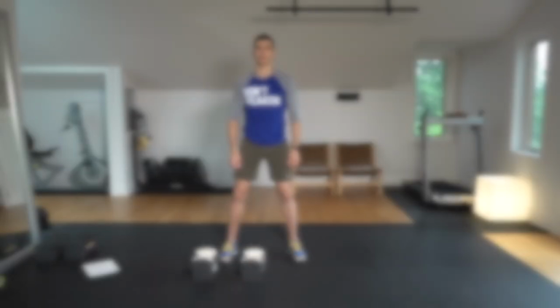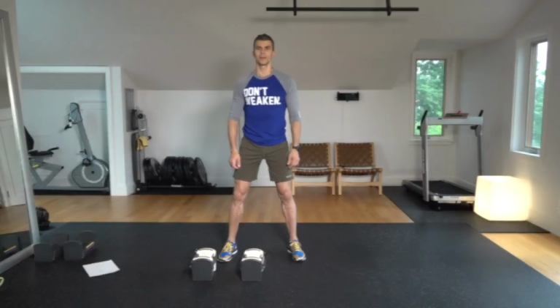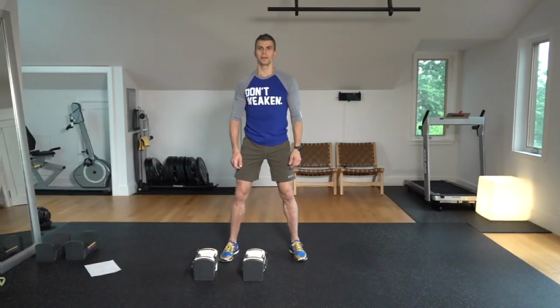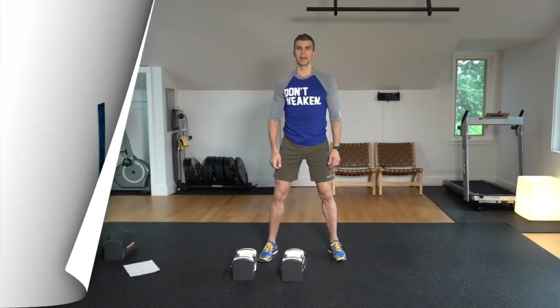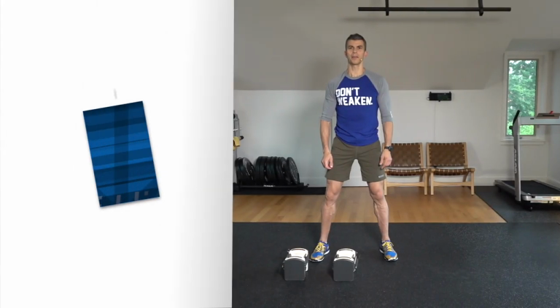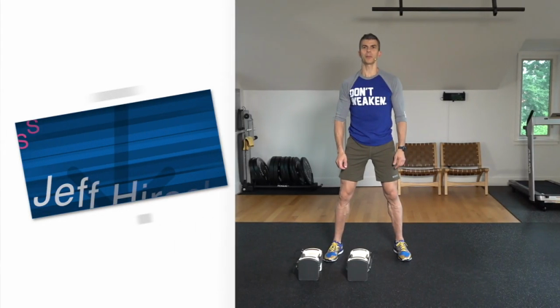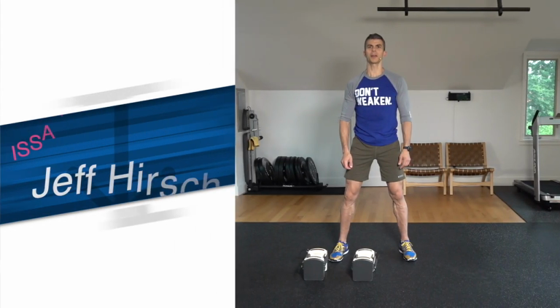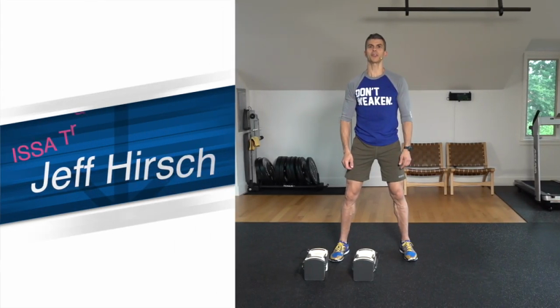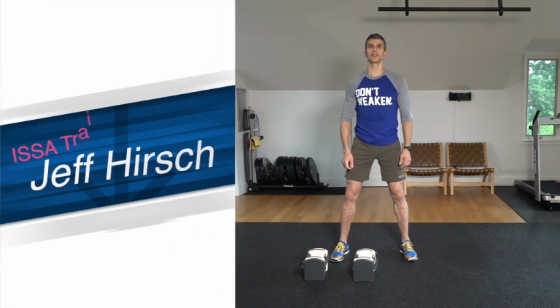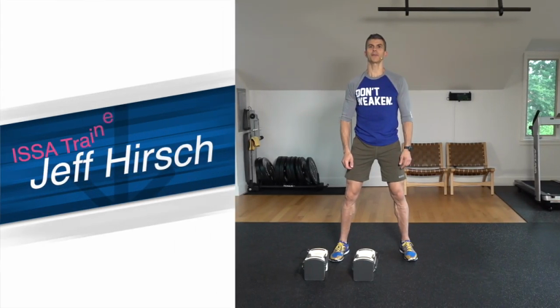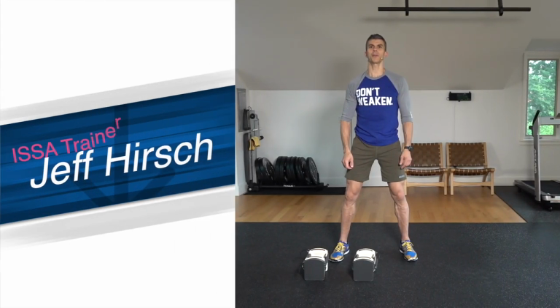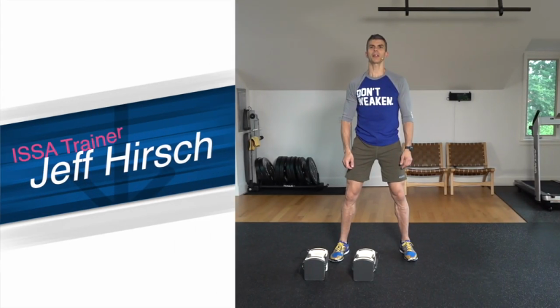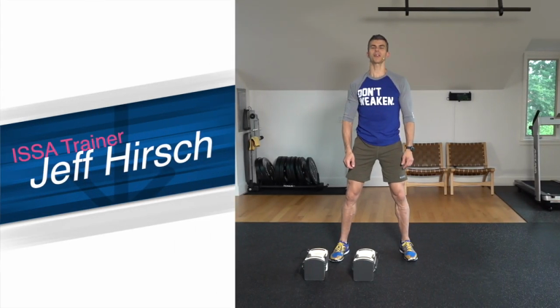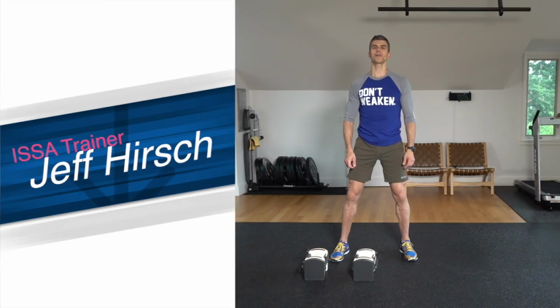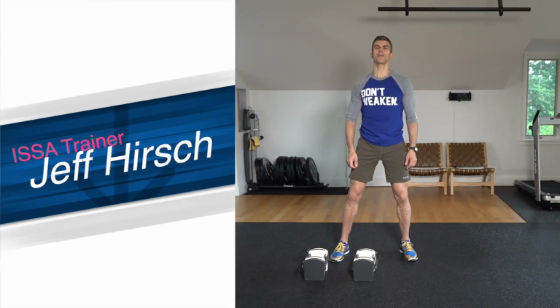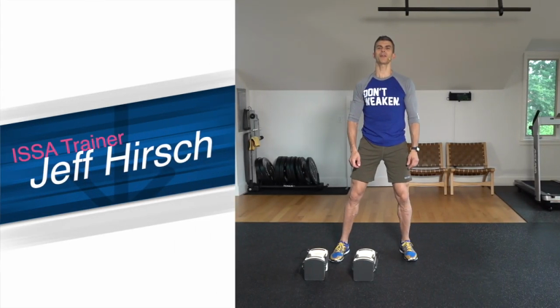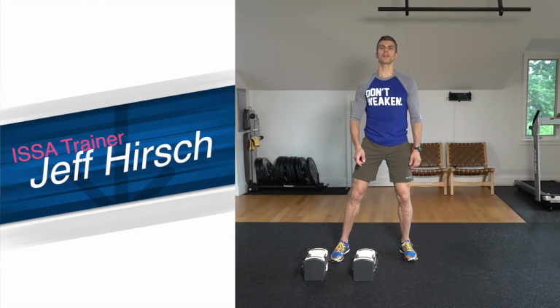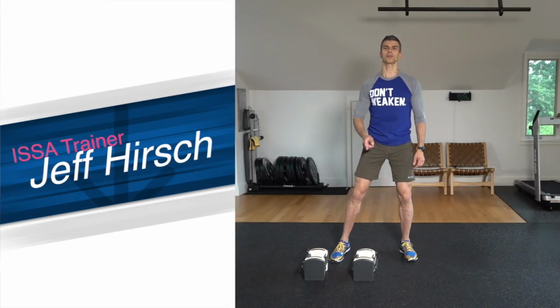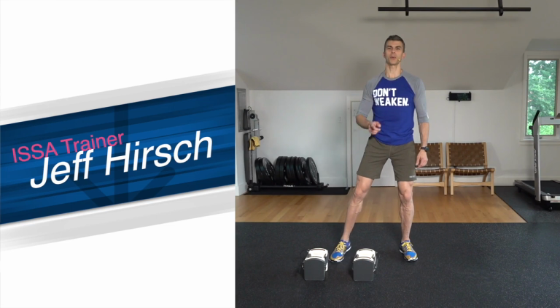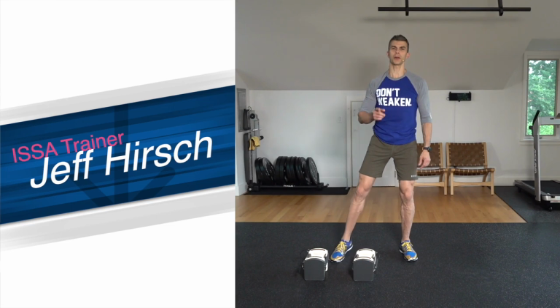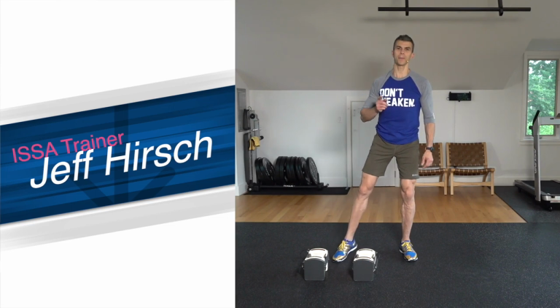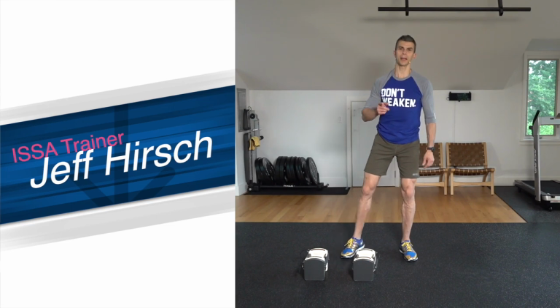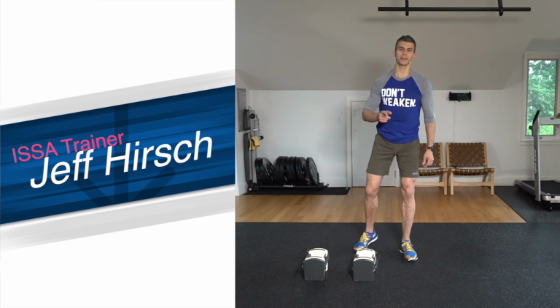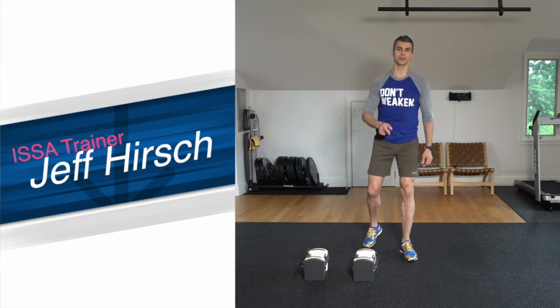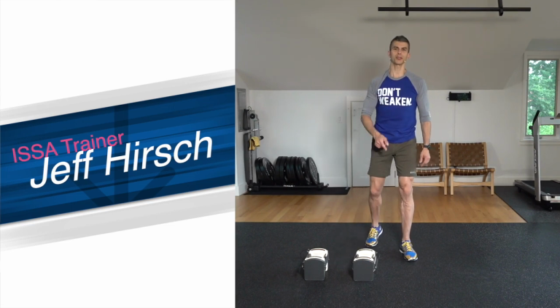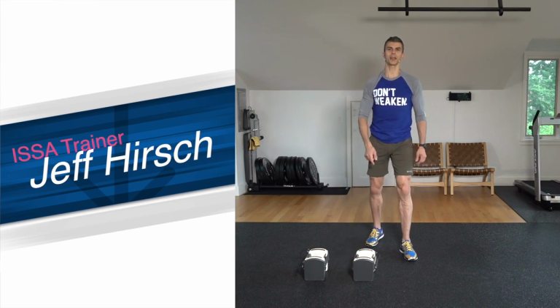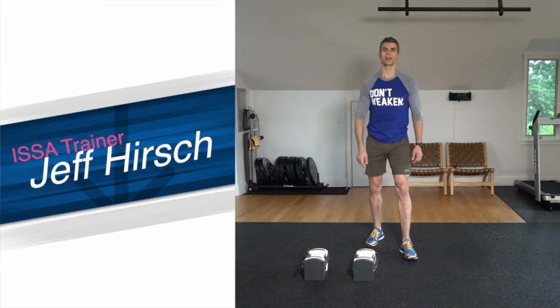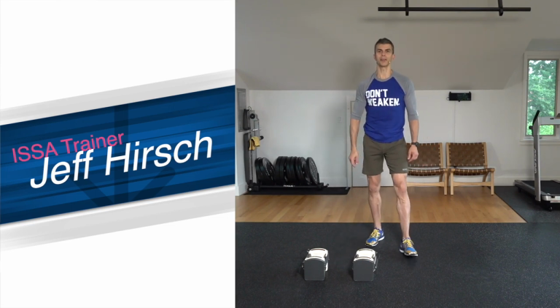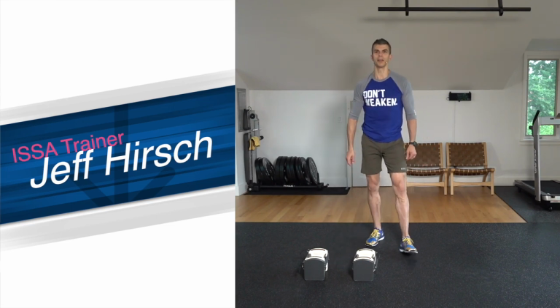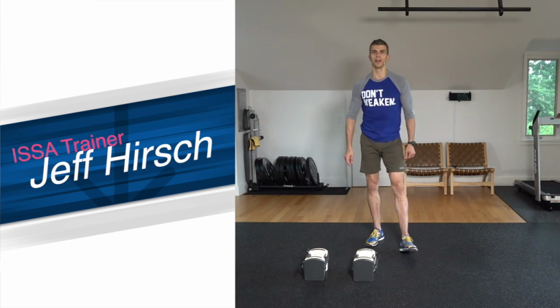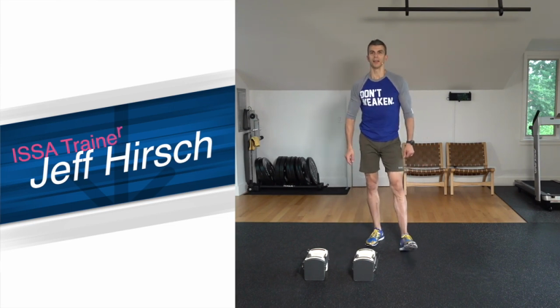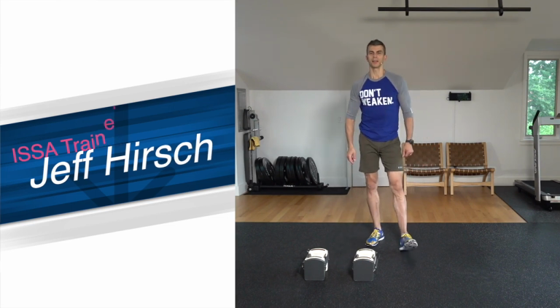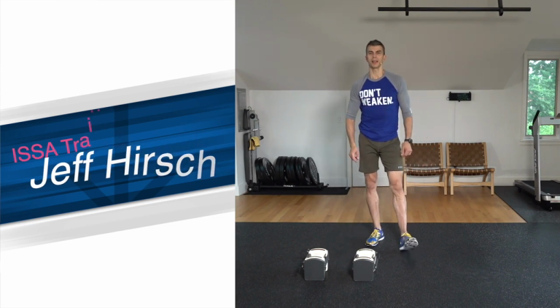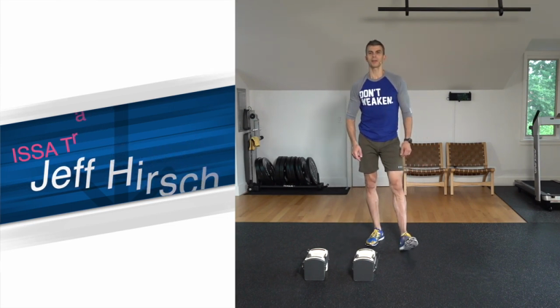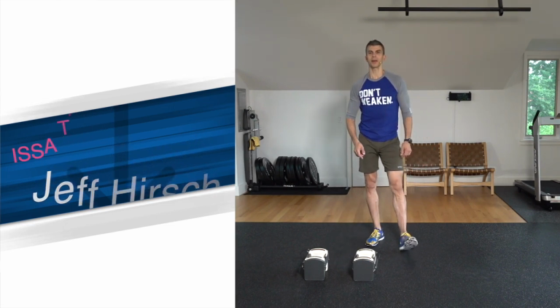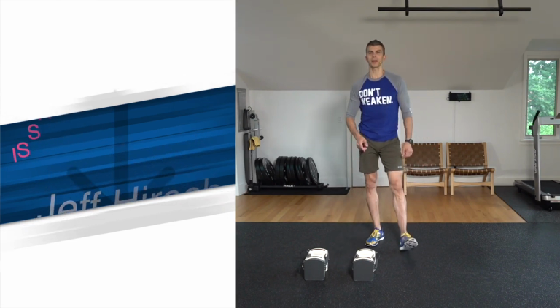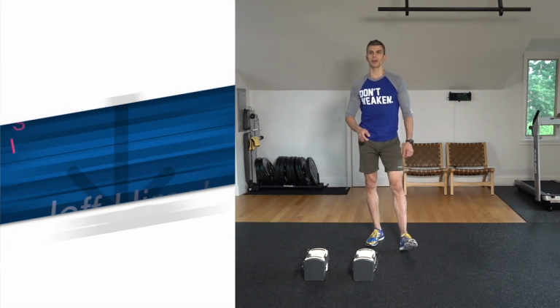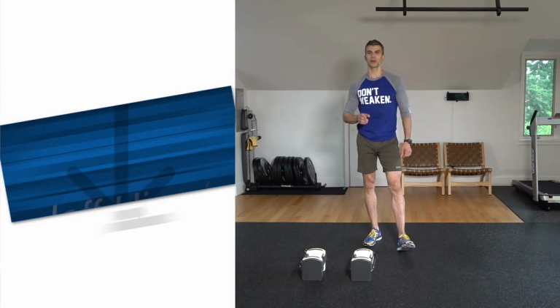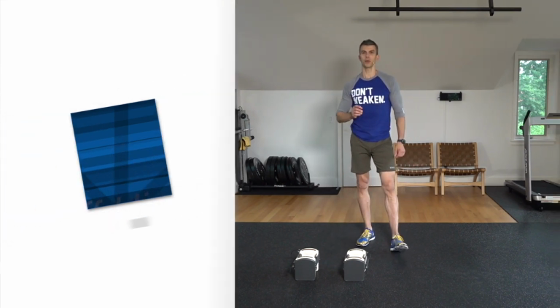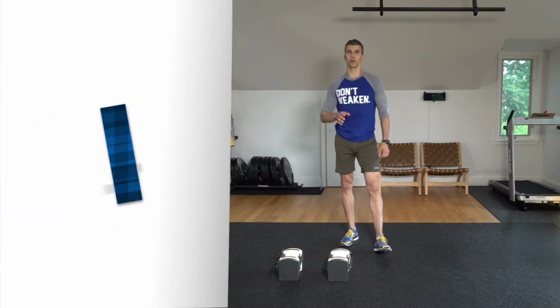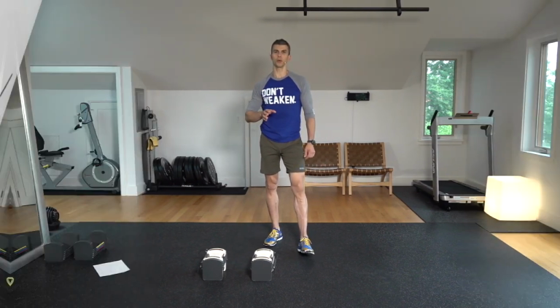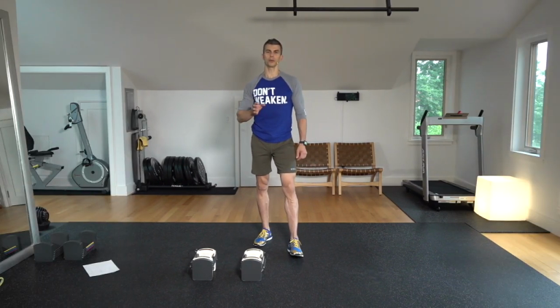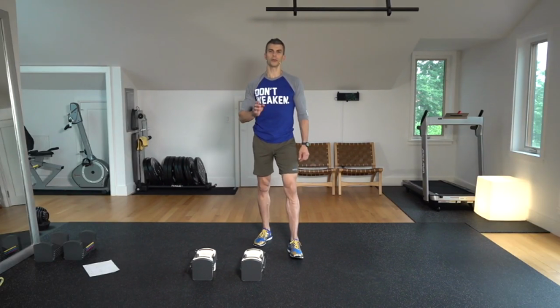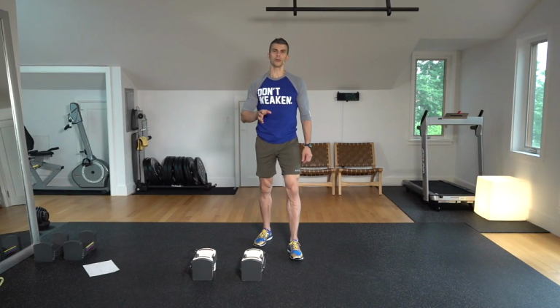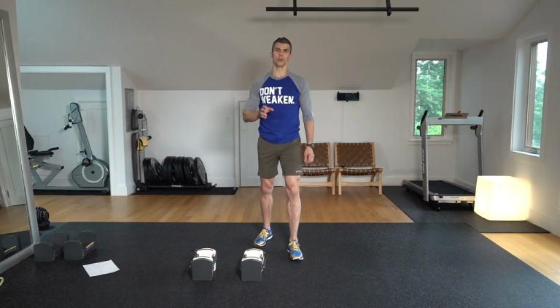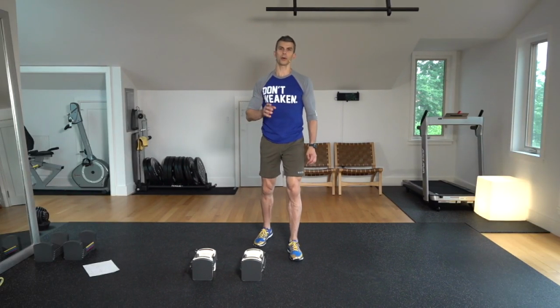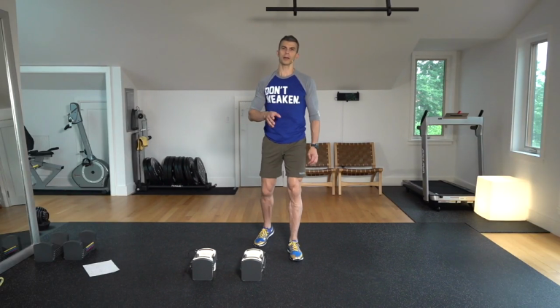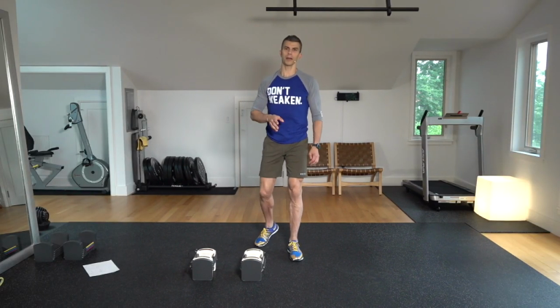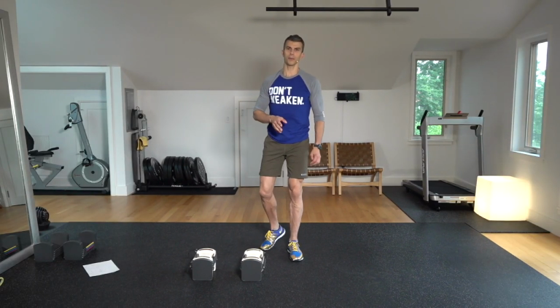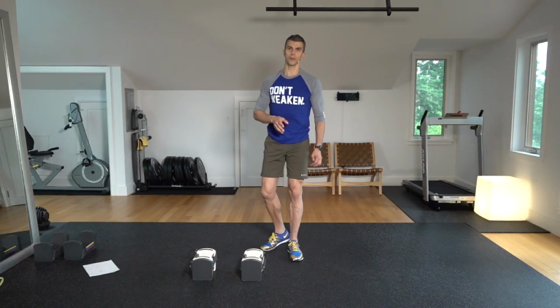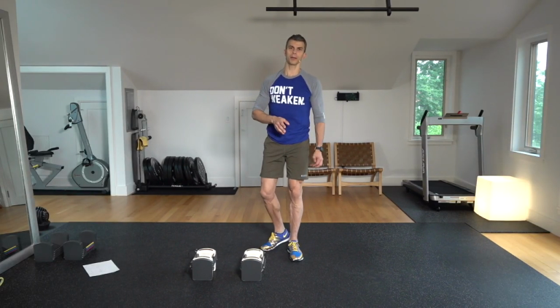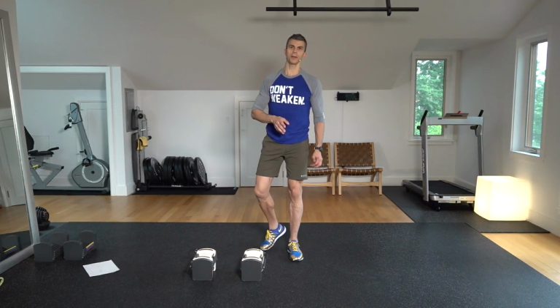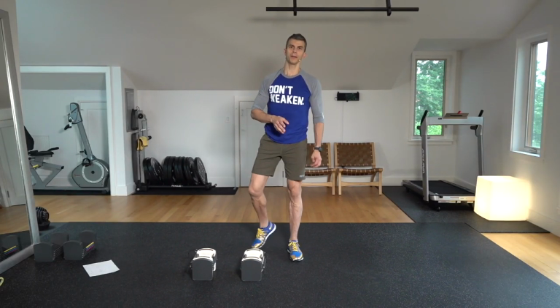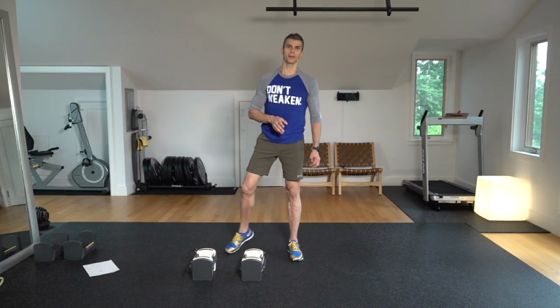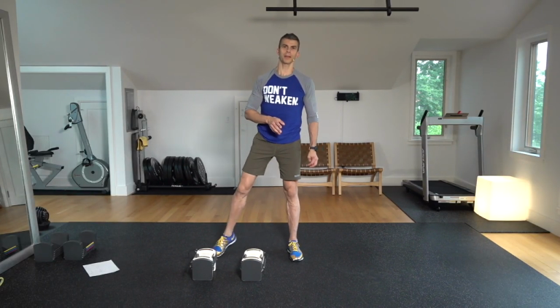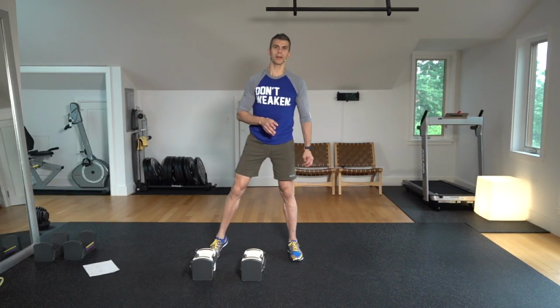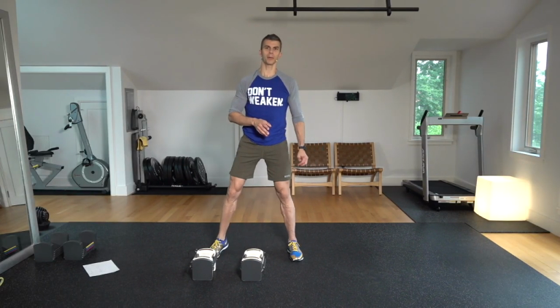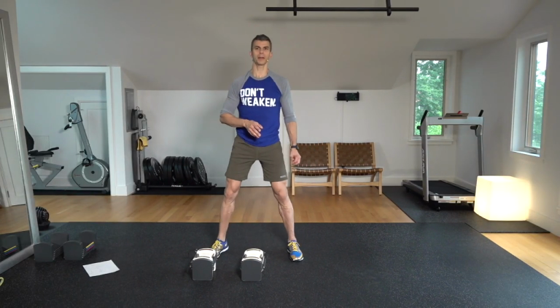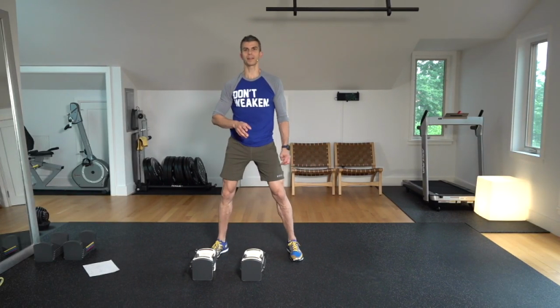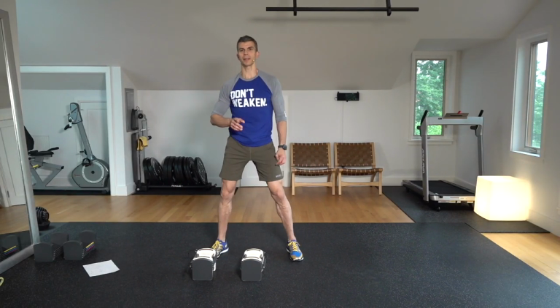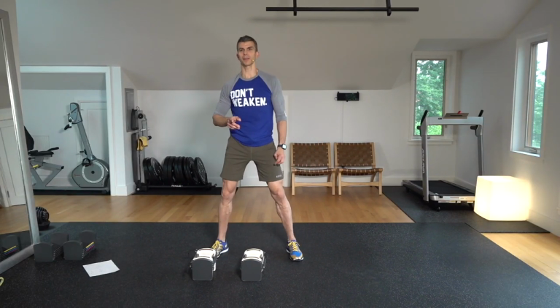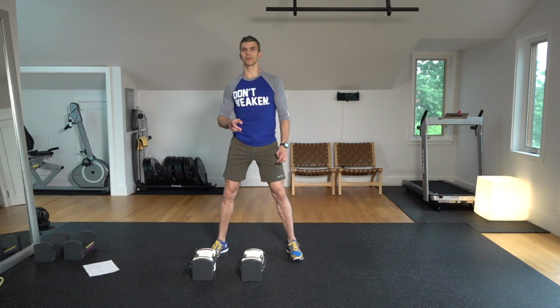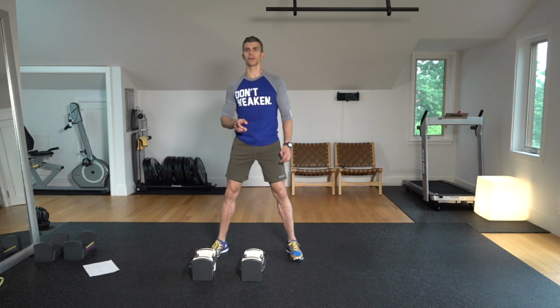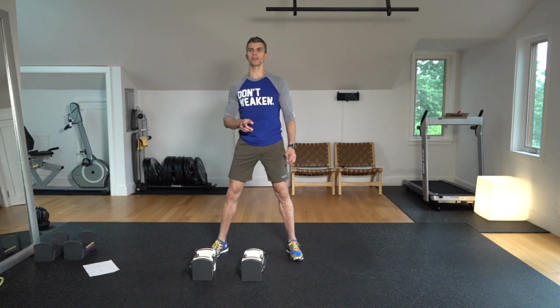Hey everybody, it's Jeff from XFA Fitness. Welcome back to the channel. Today I've got a cool new workout for you. We're going to take you through this.